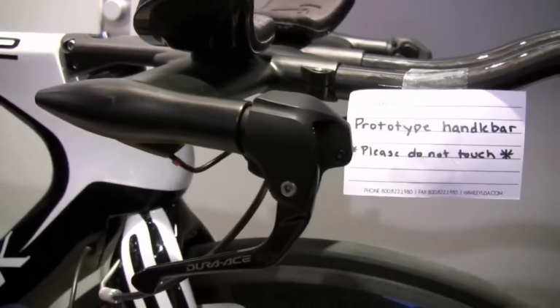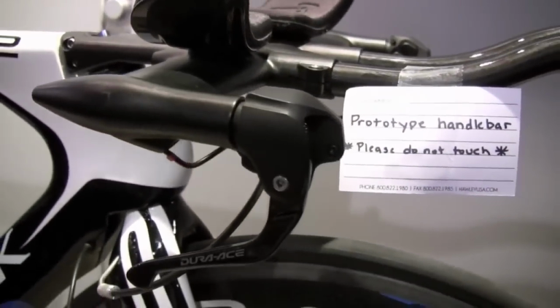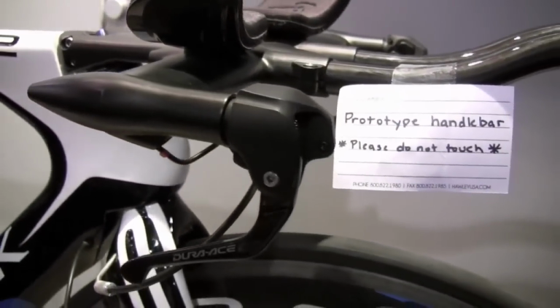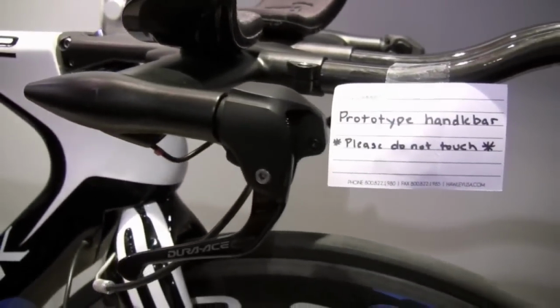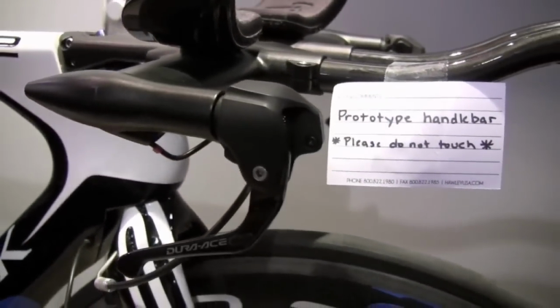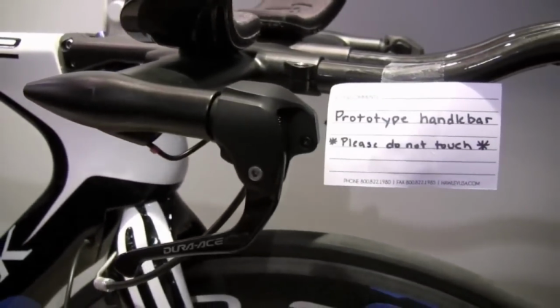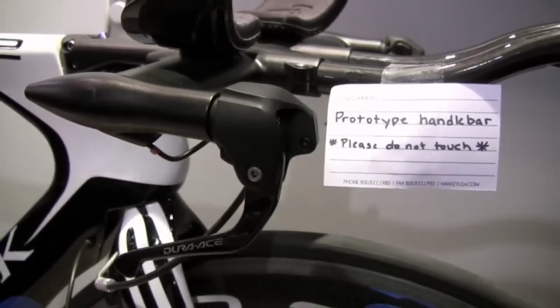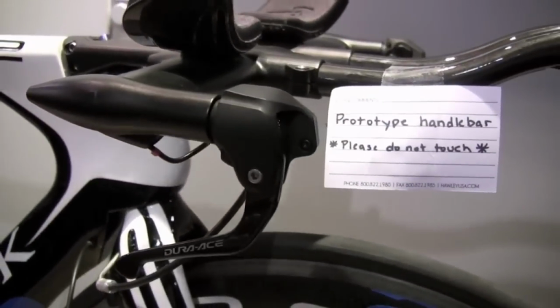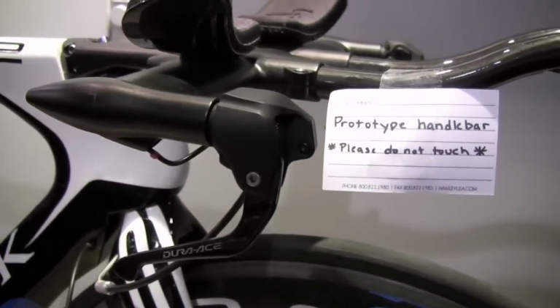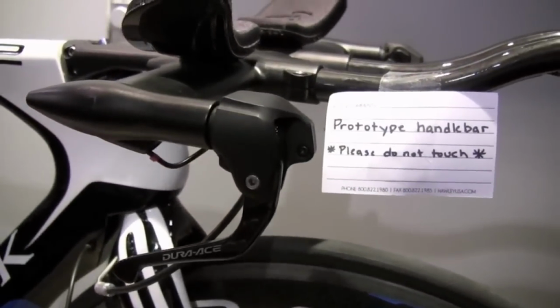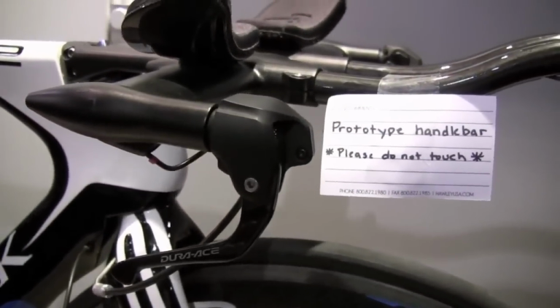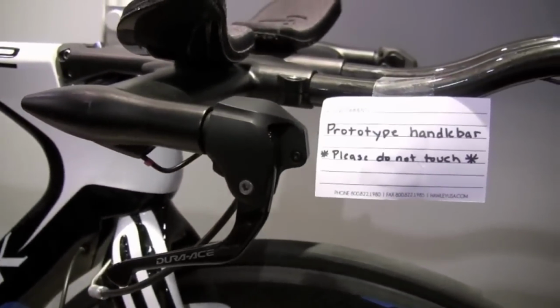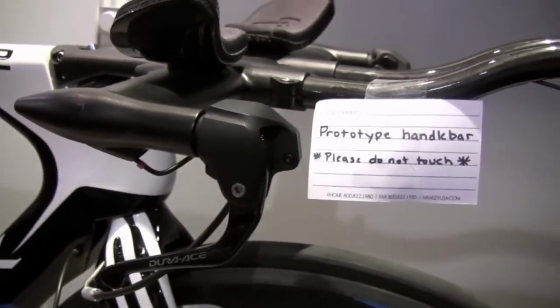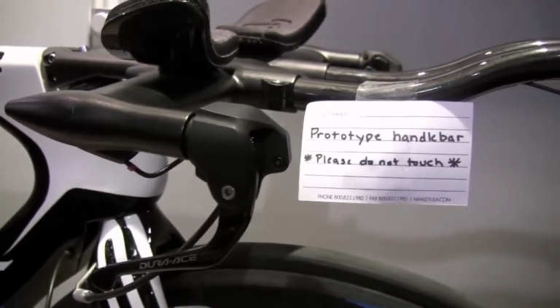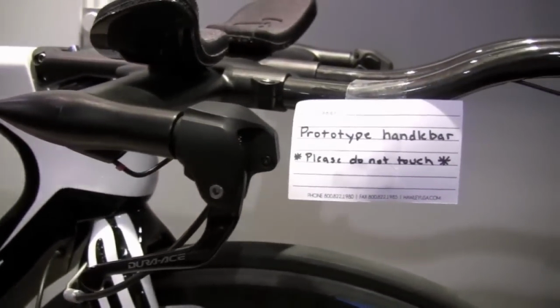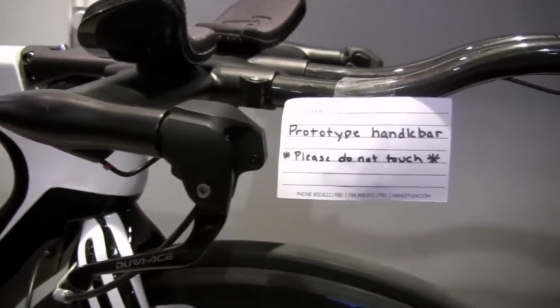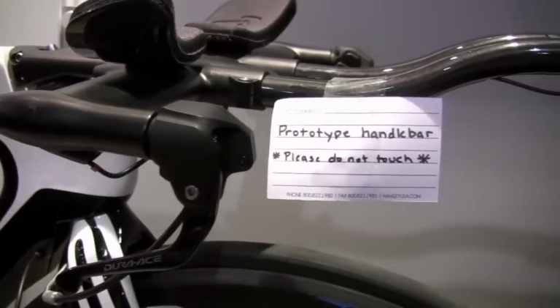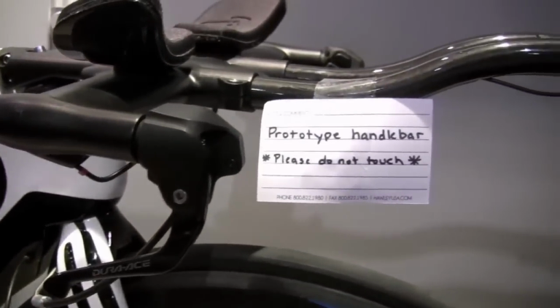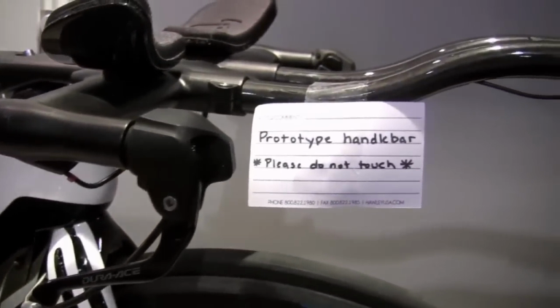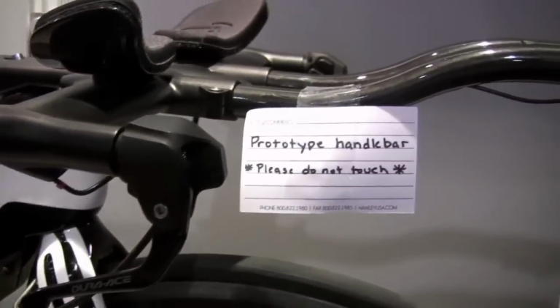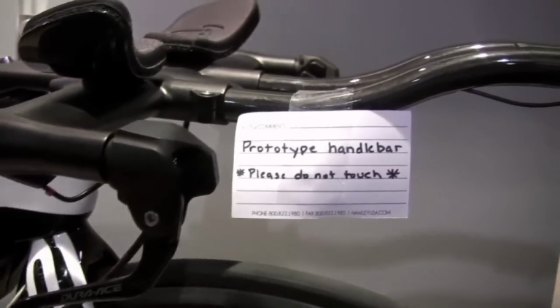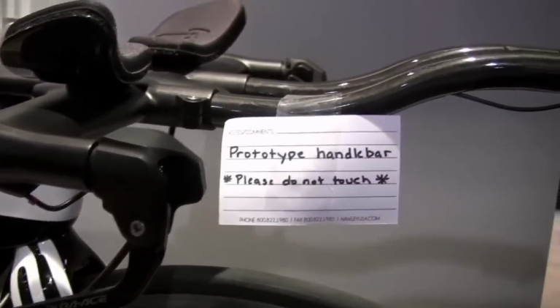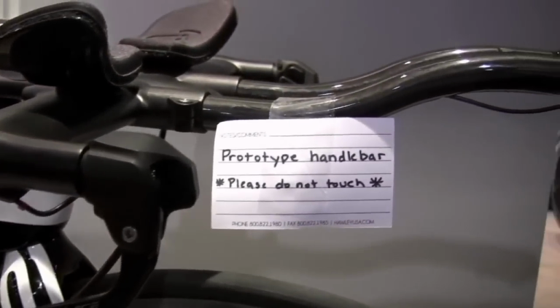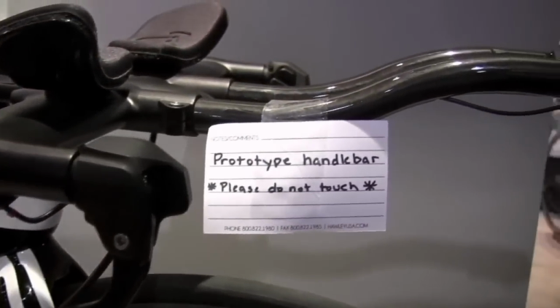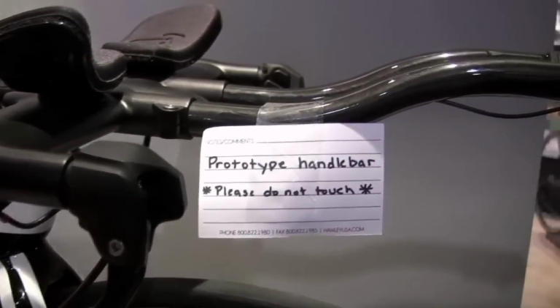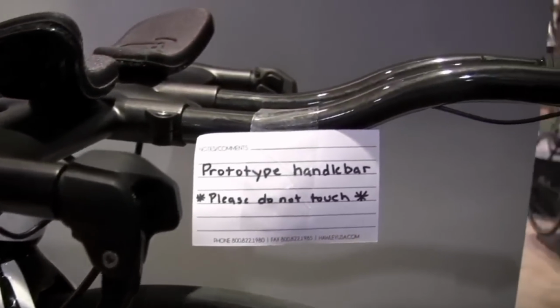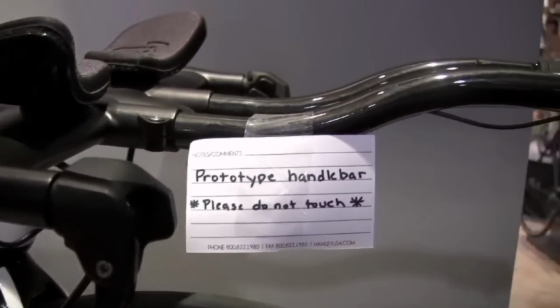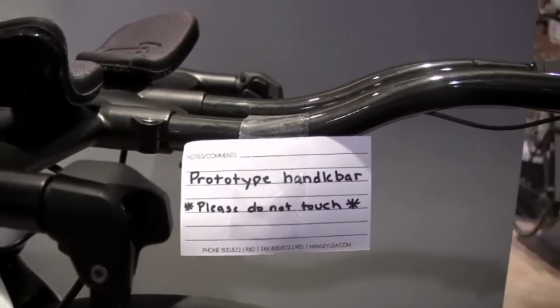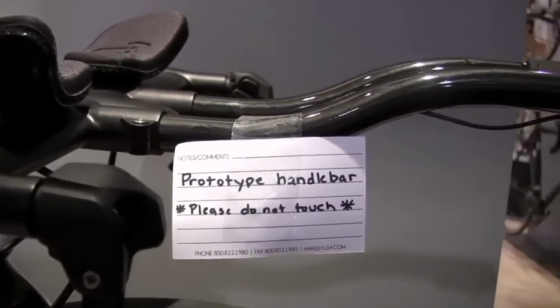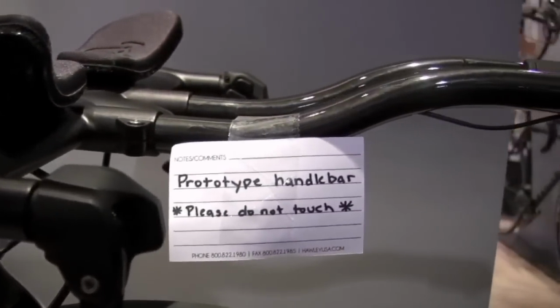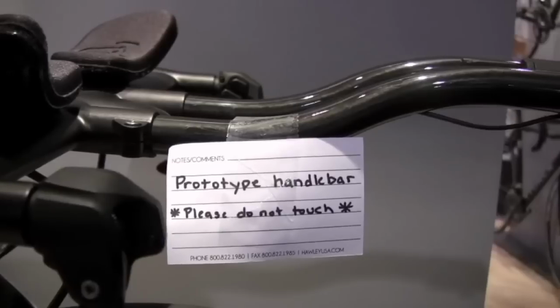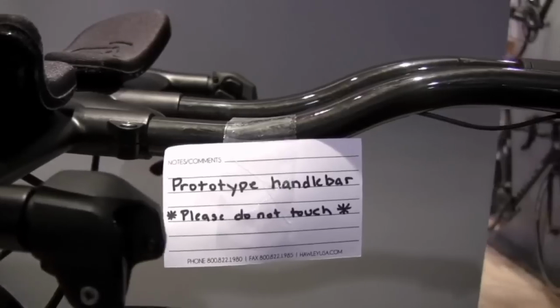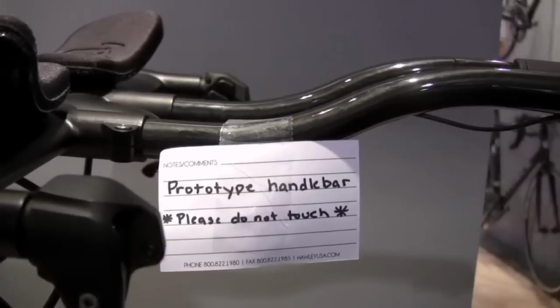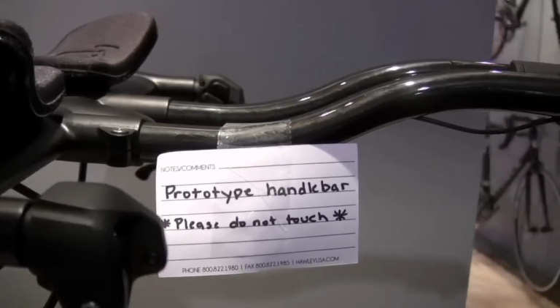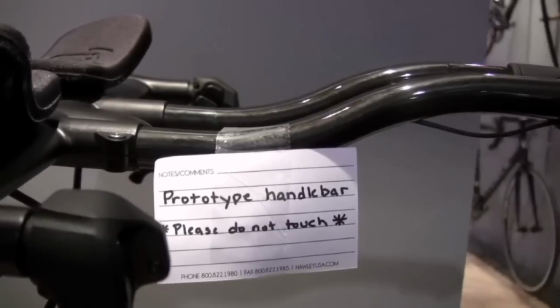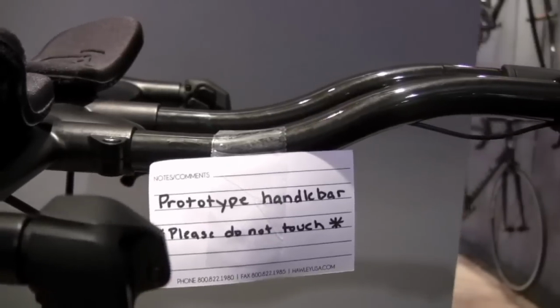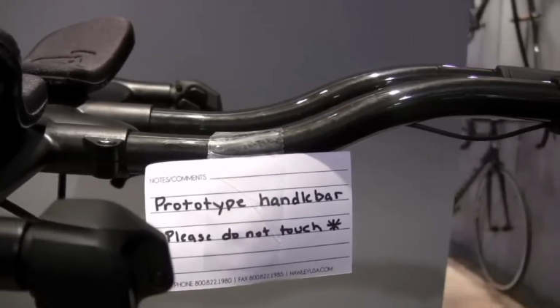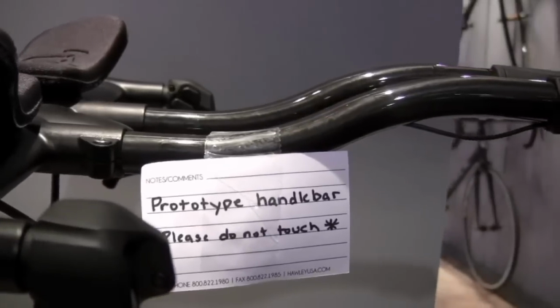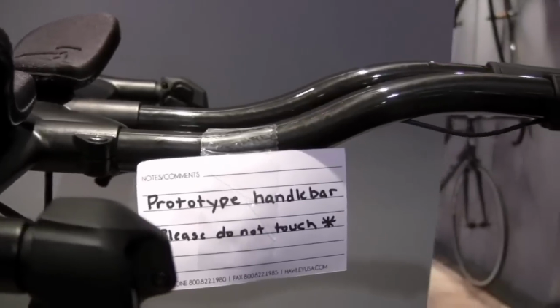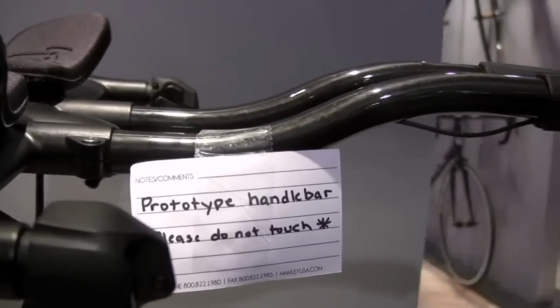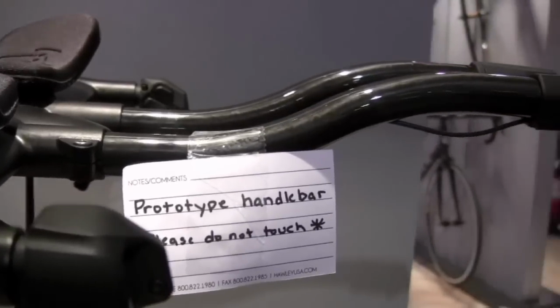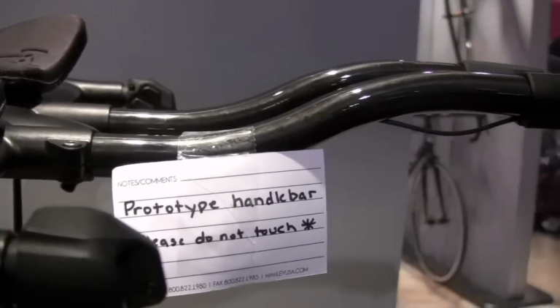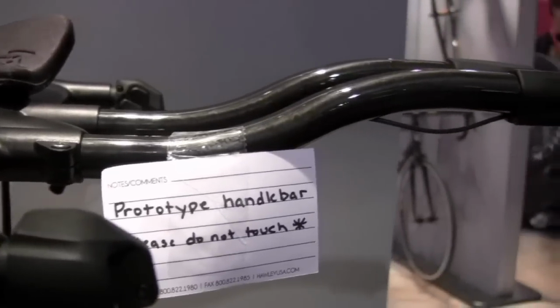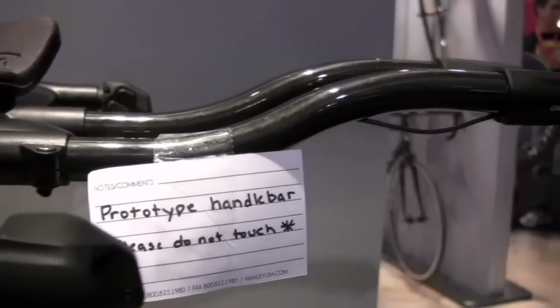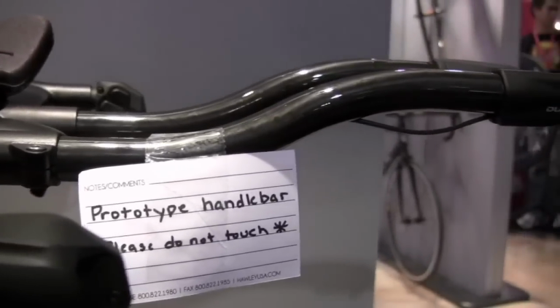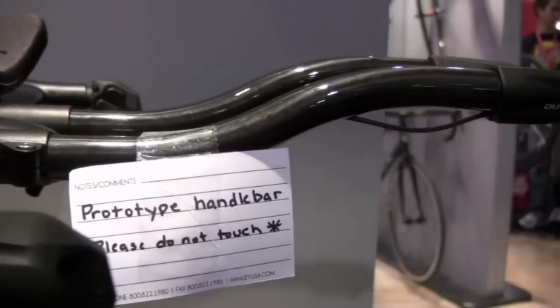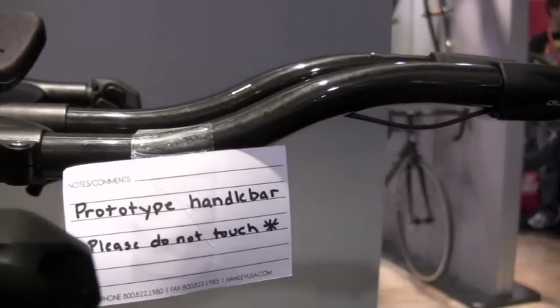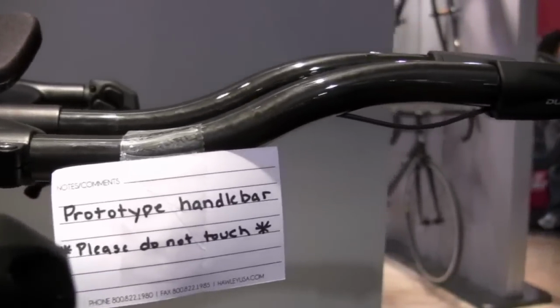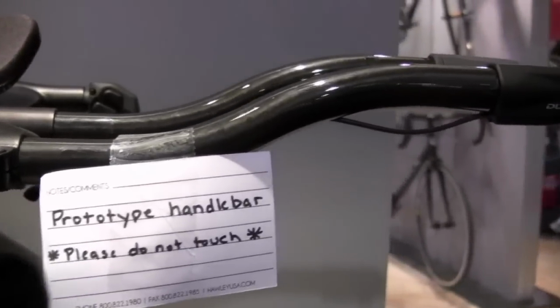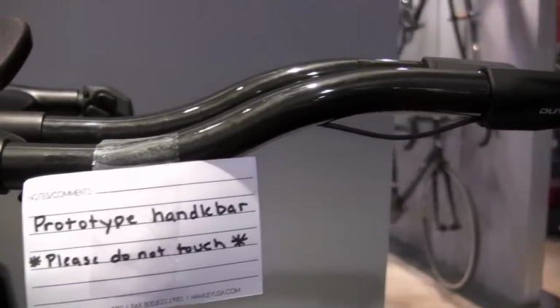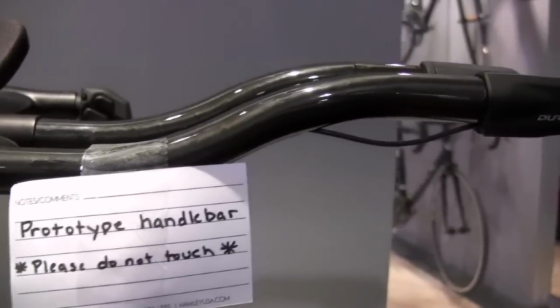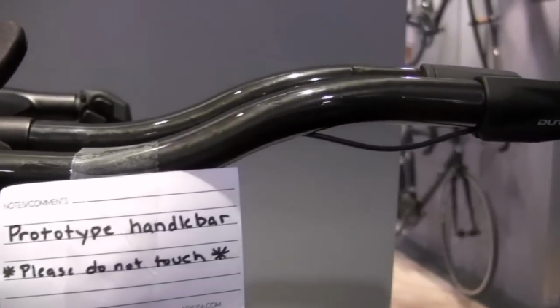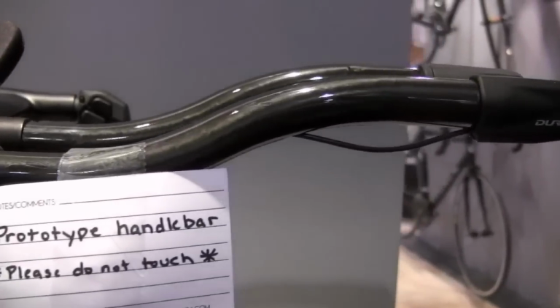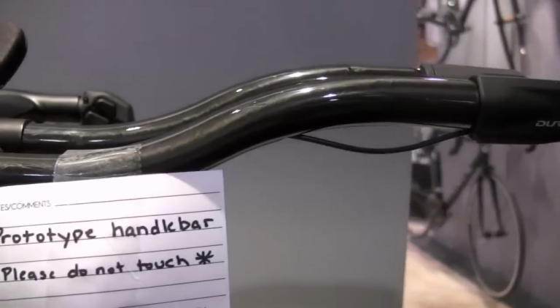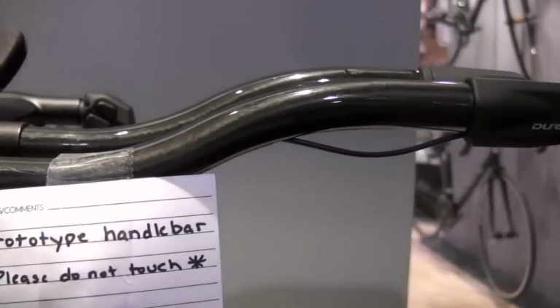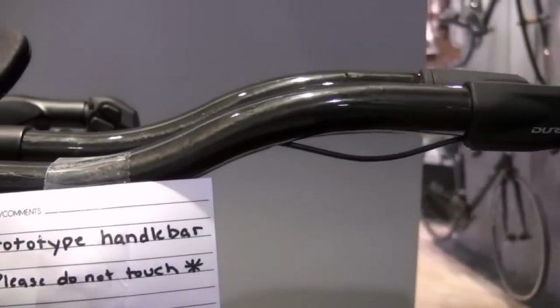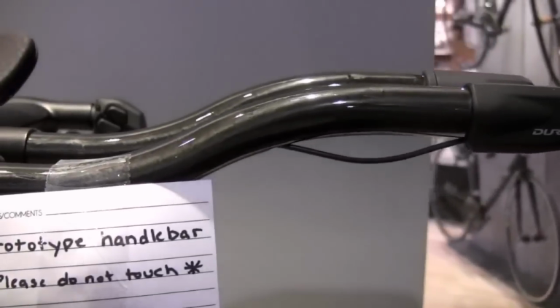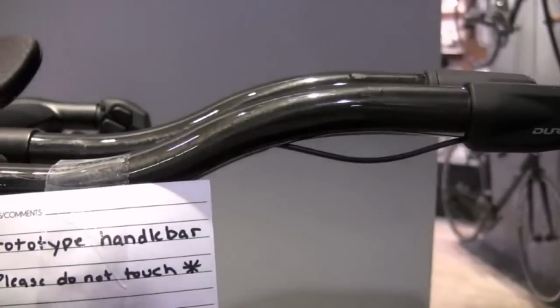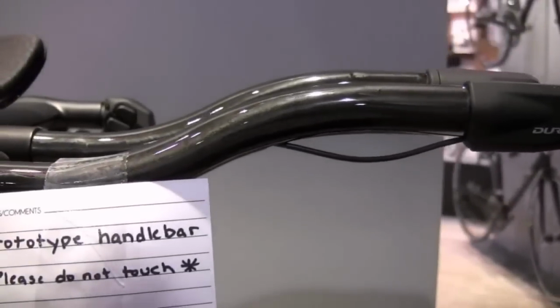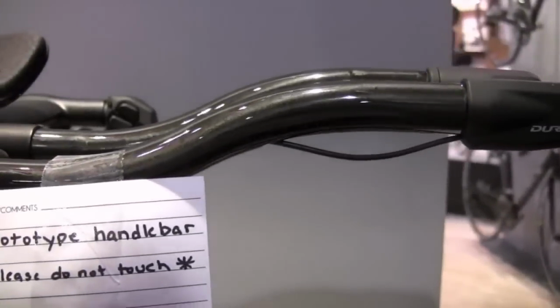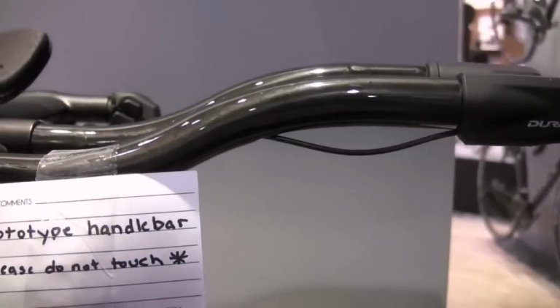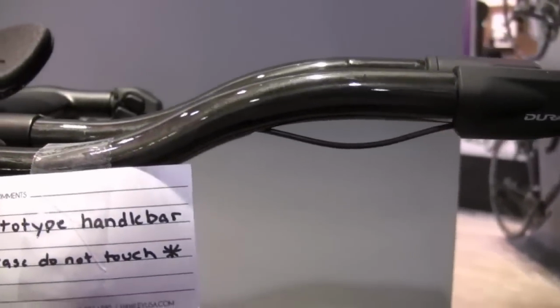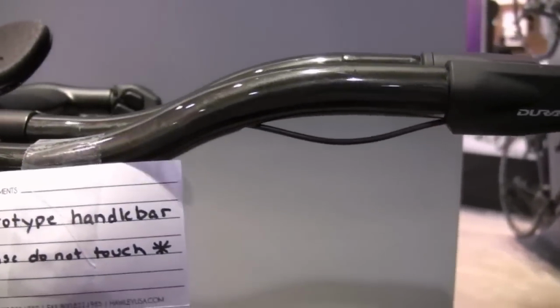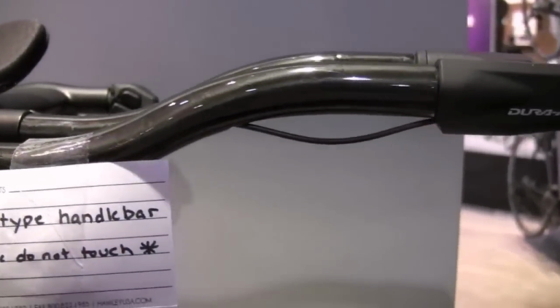And to adjust the height of it, there will be a special spacer which is exactly in the shape of the head tube.